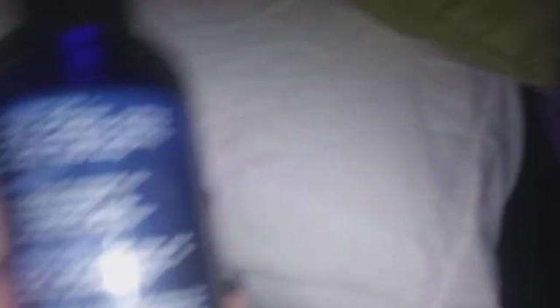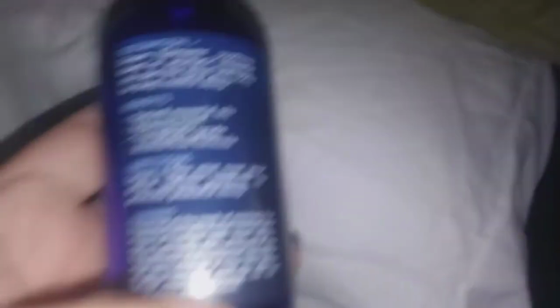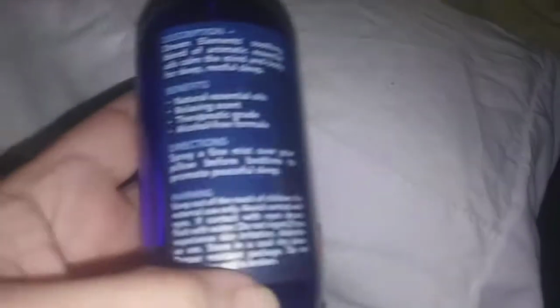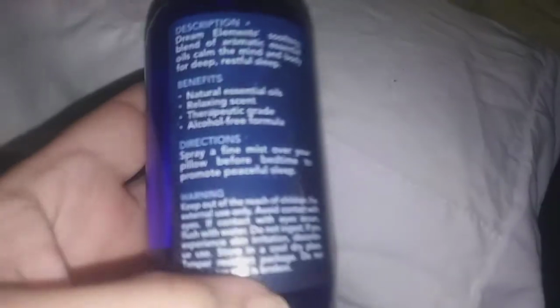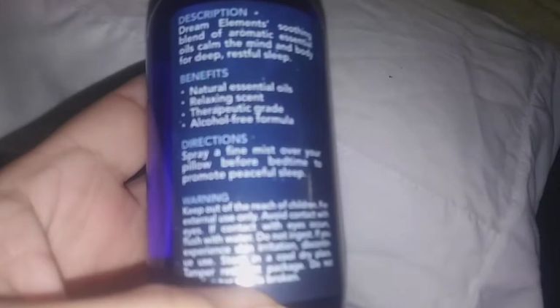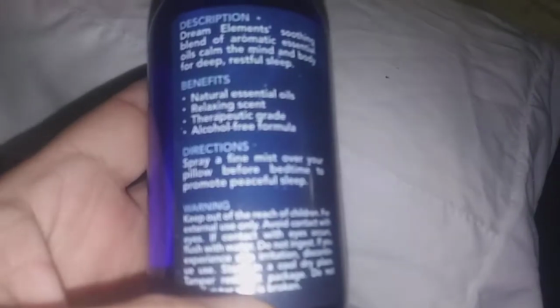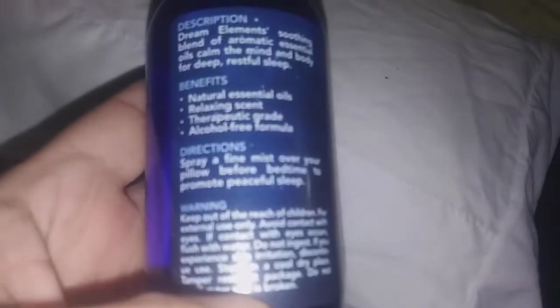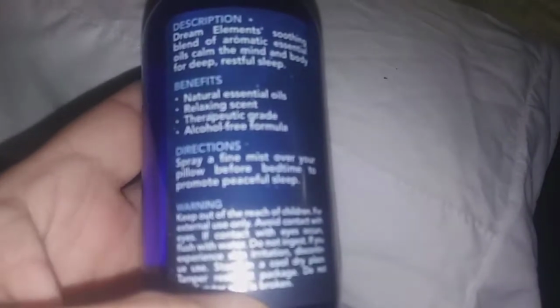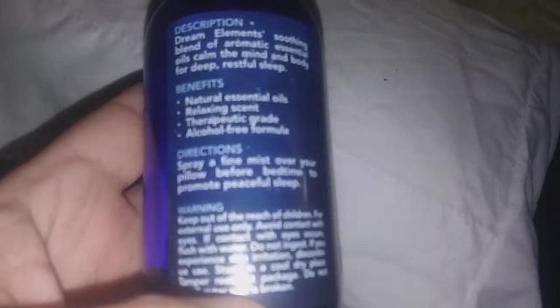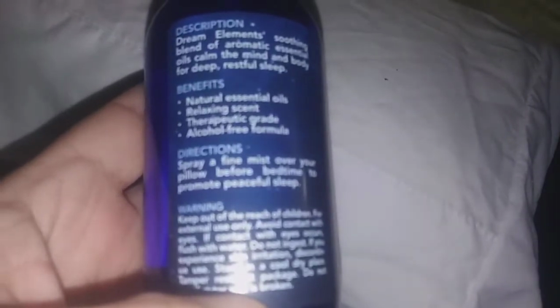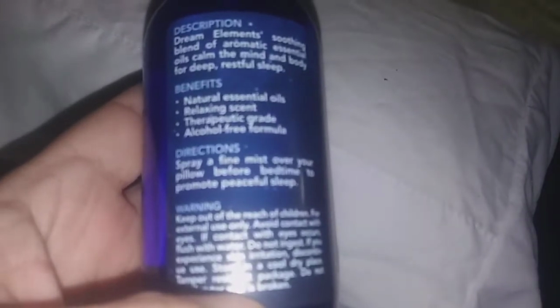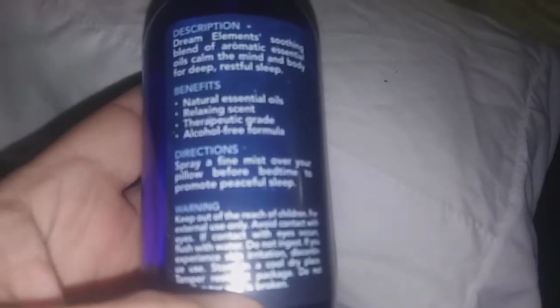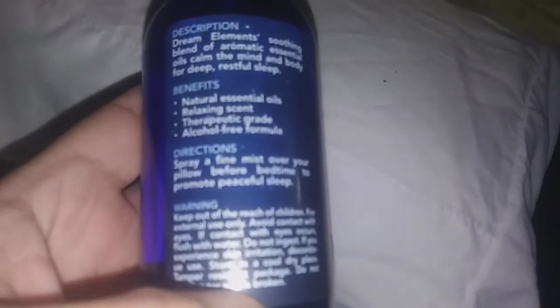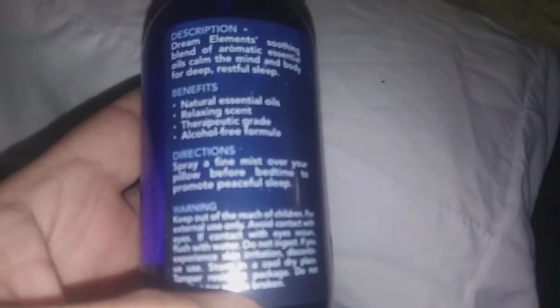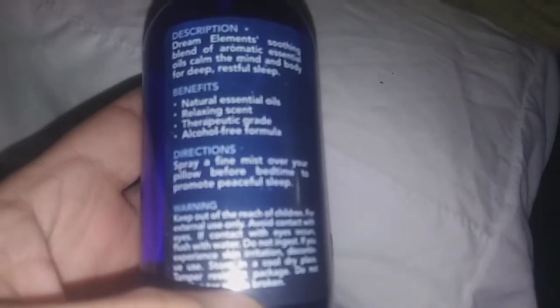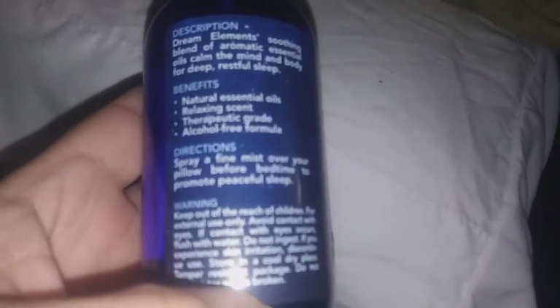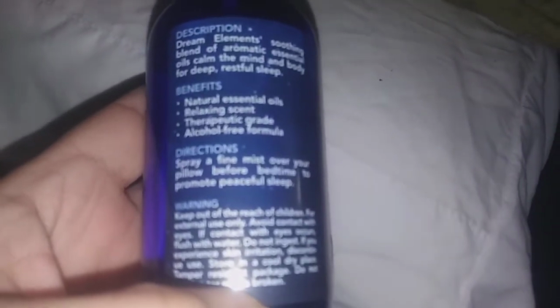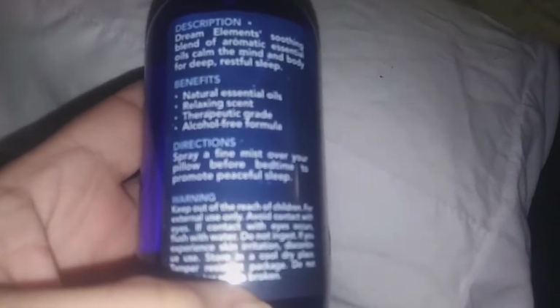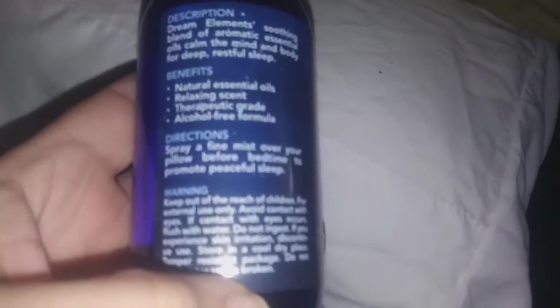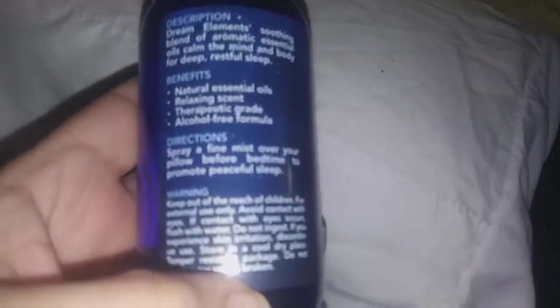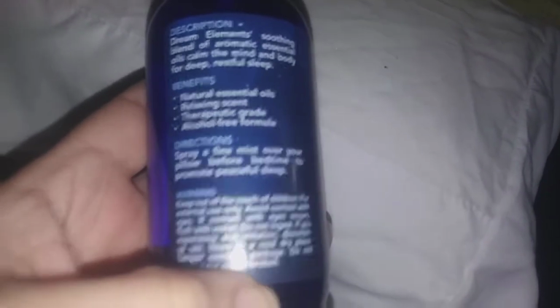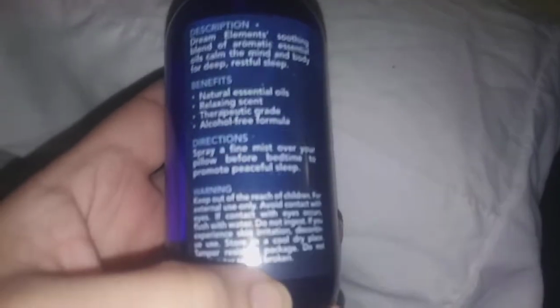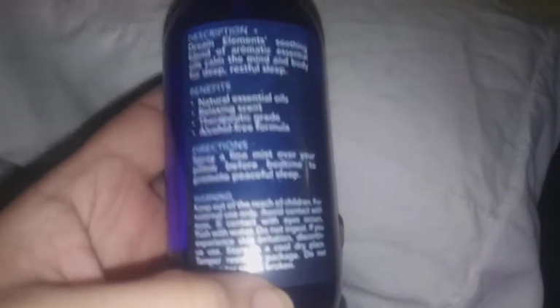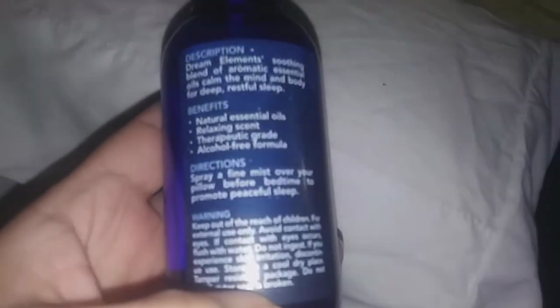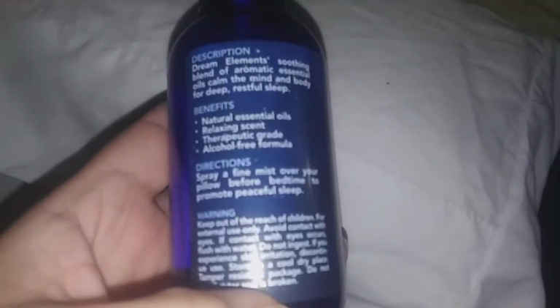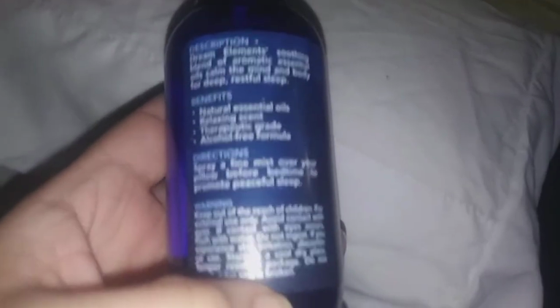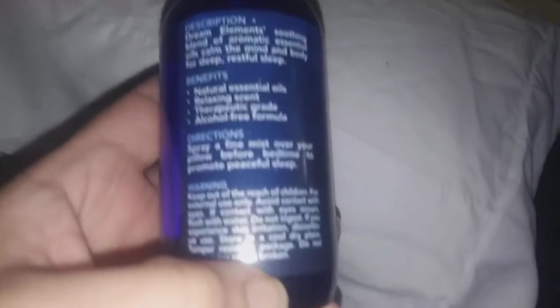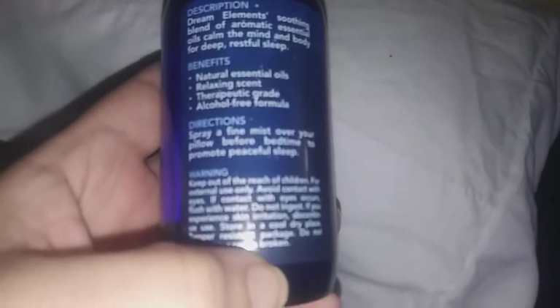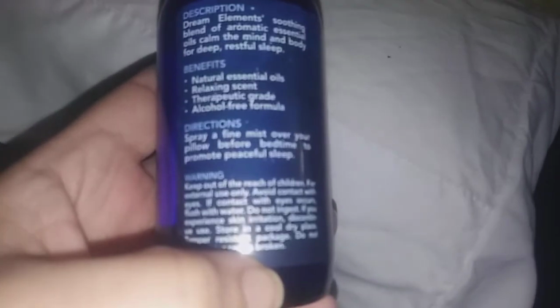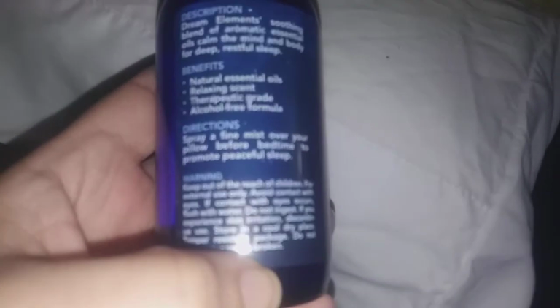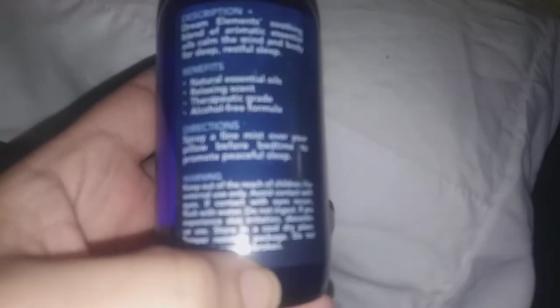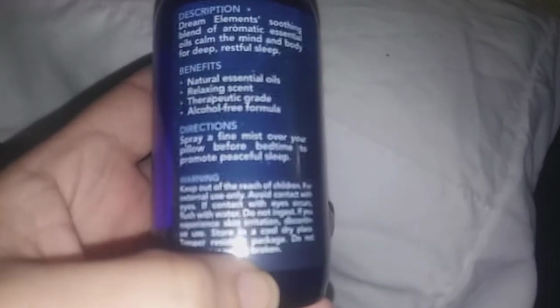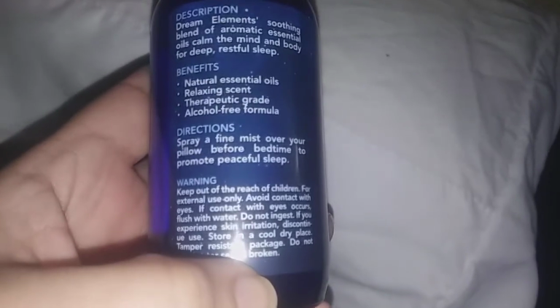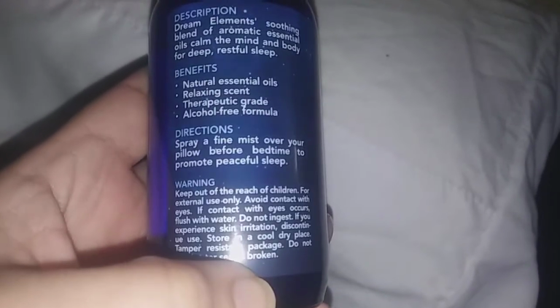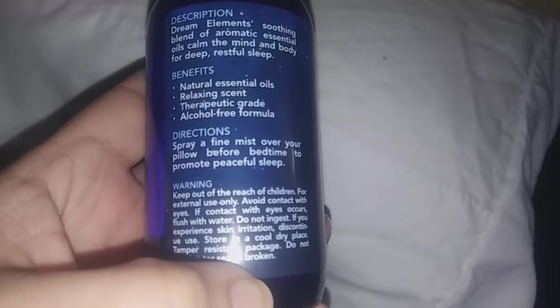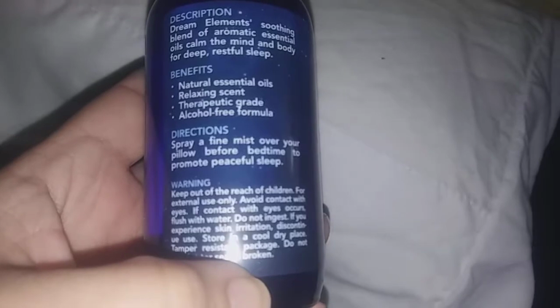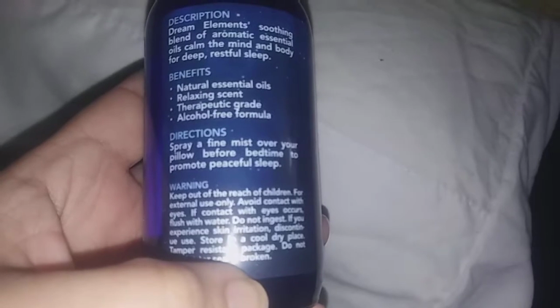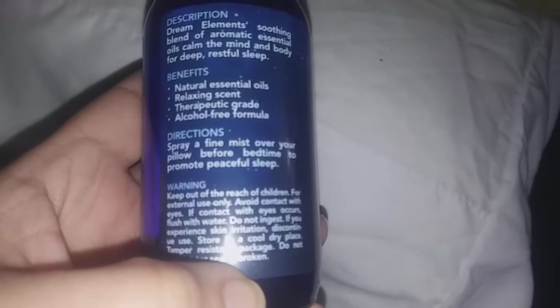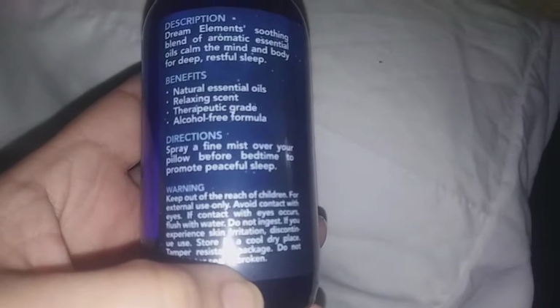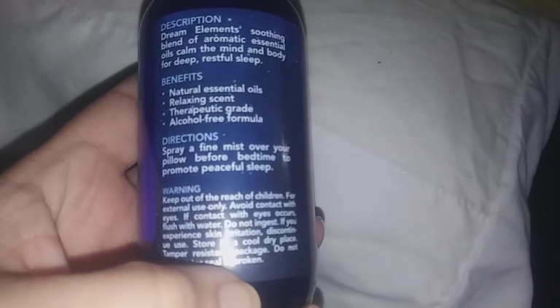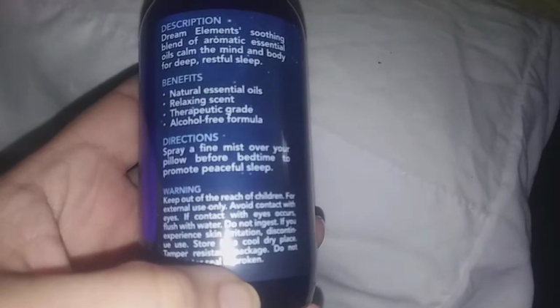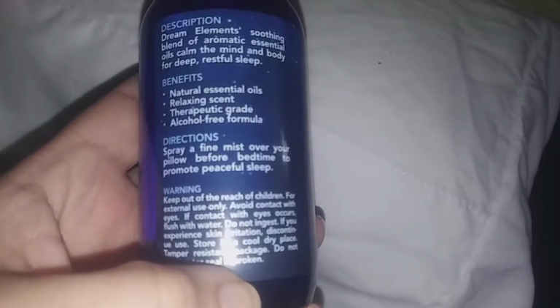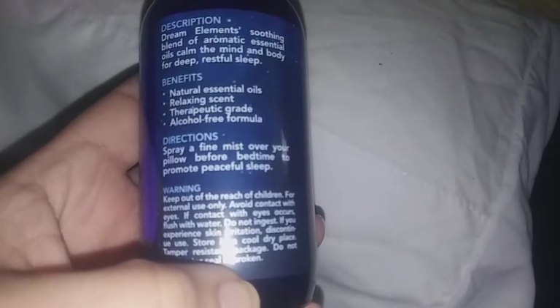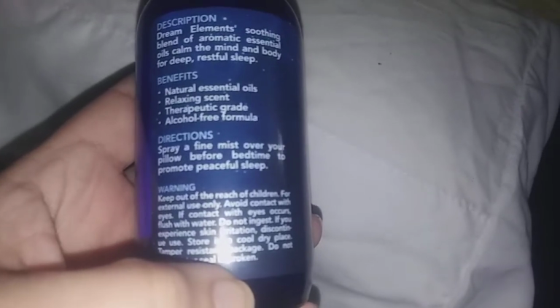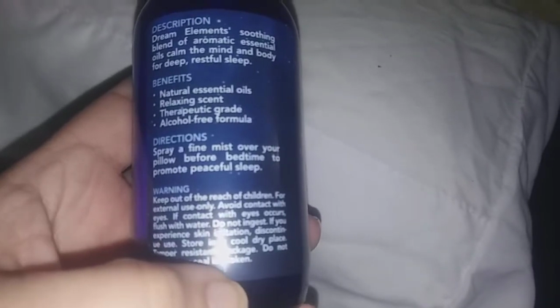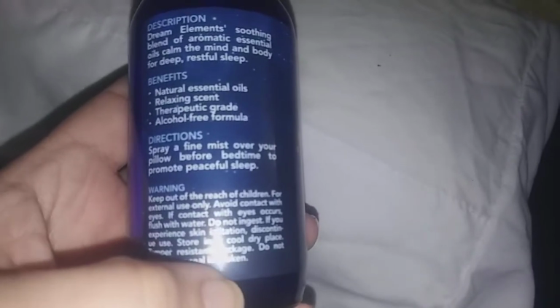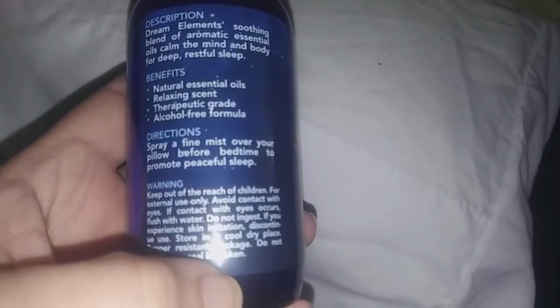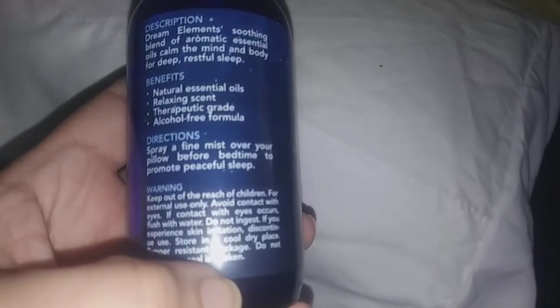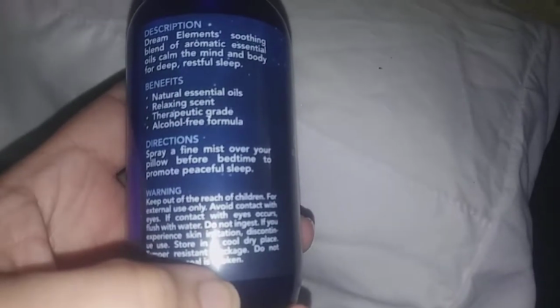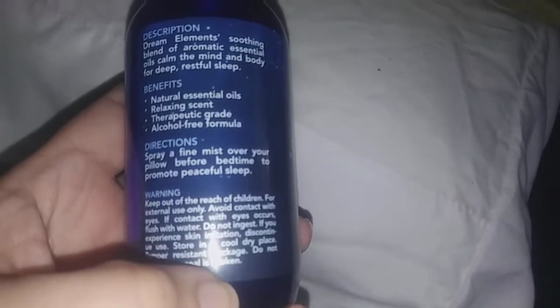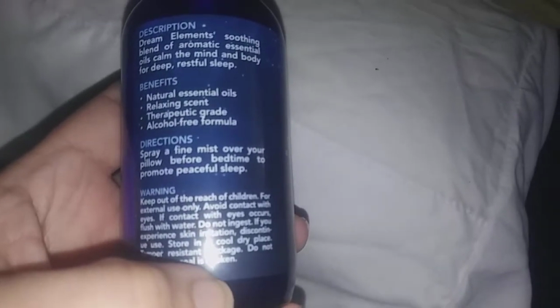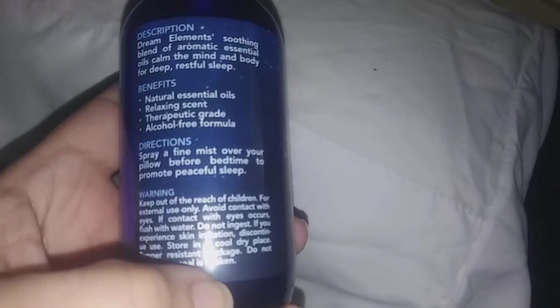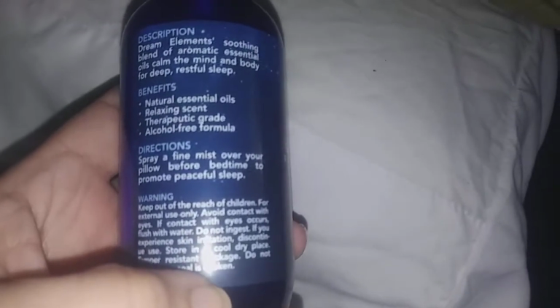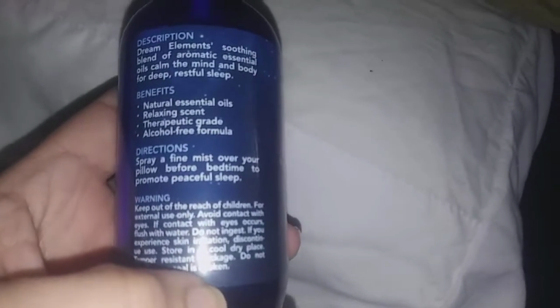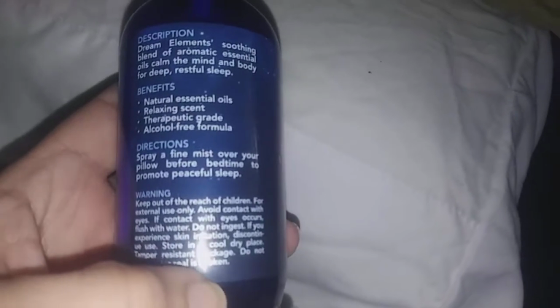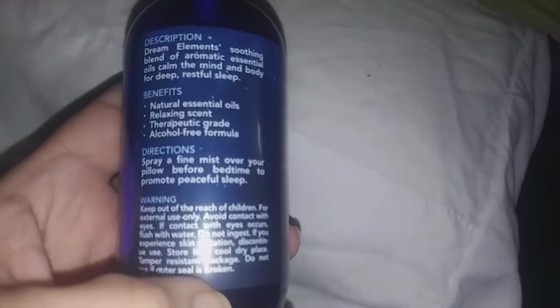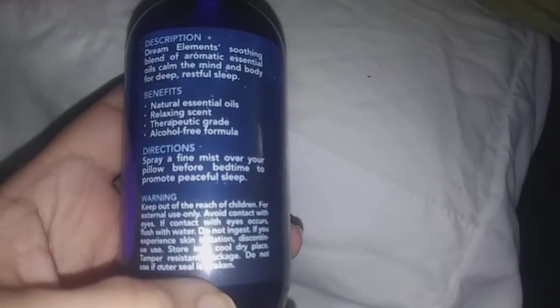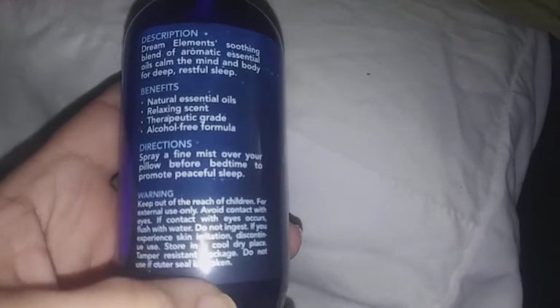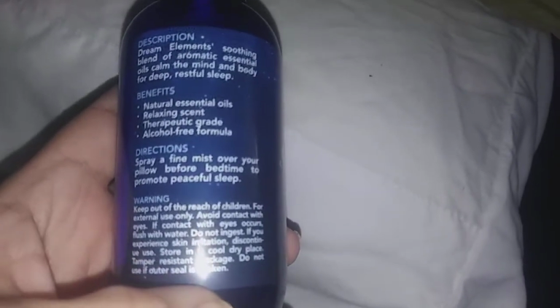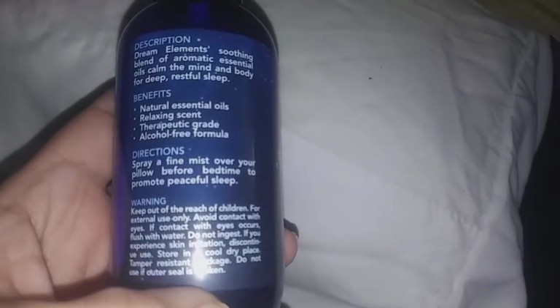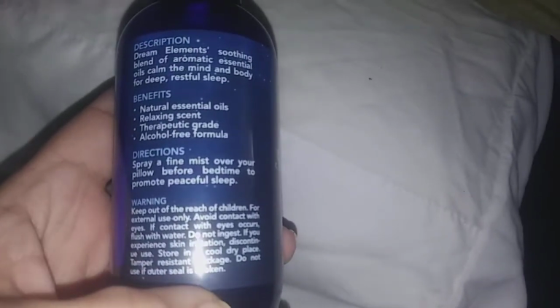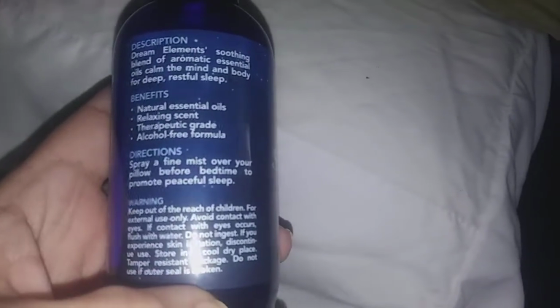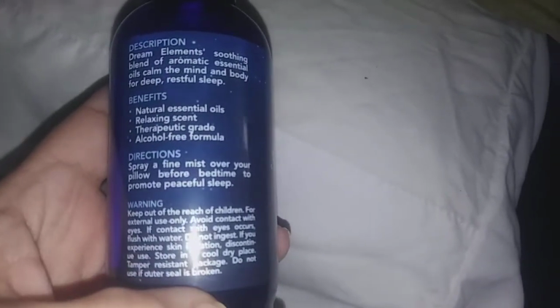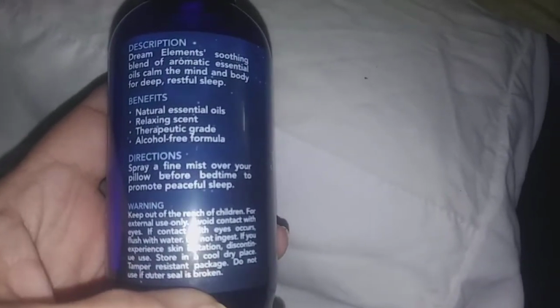It says to spray a fine mist over your pillow before bedtime to help promote peaceful sleep.